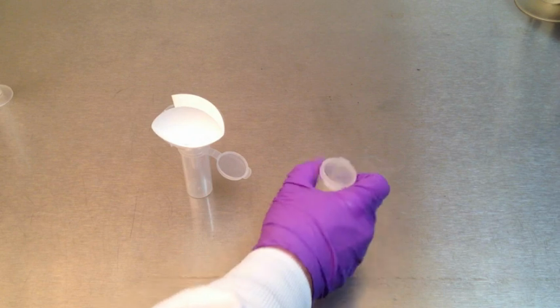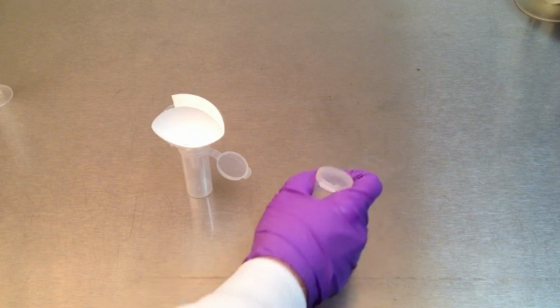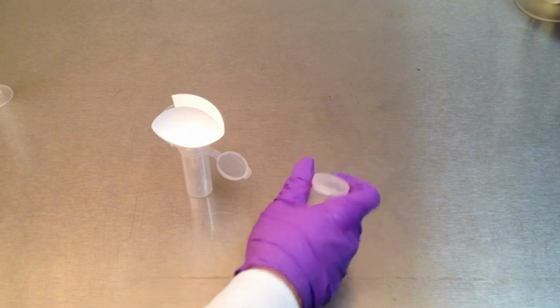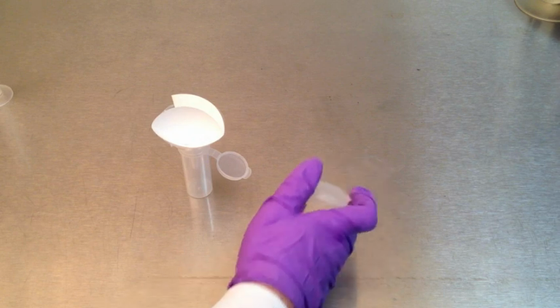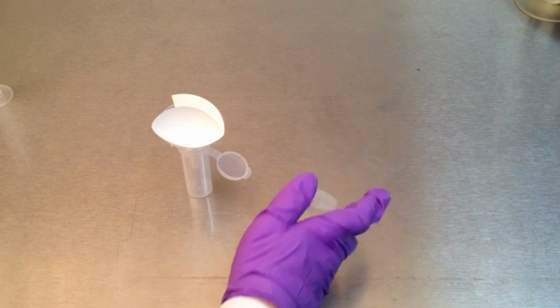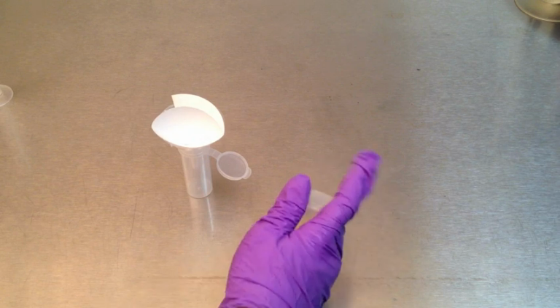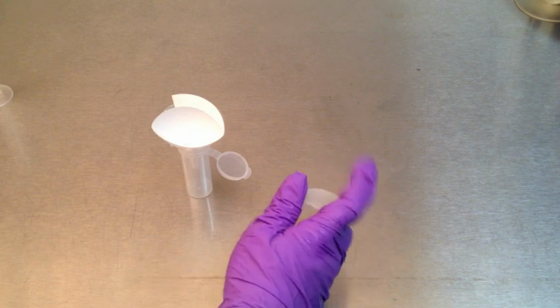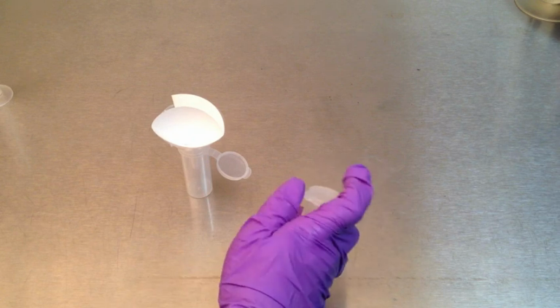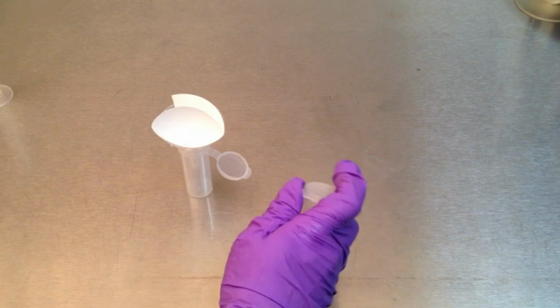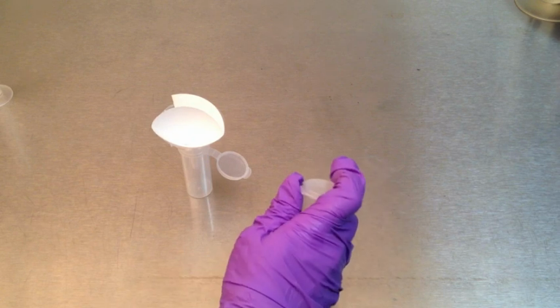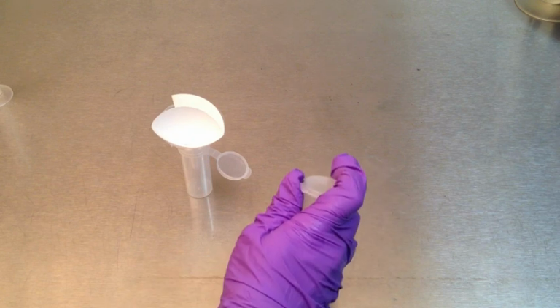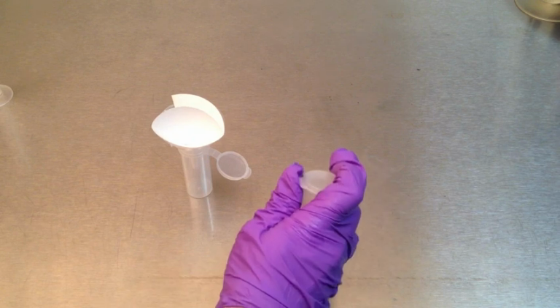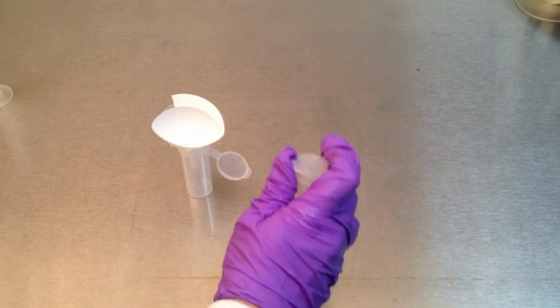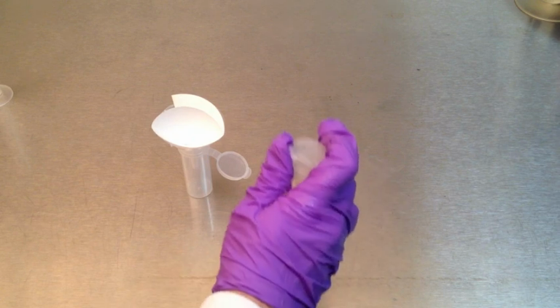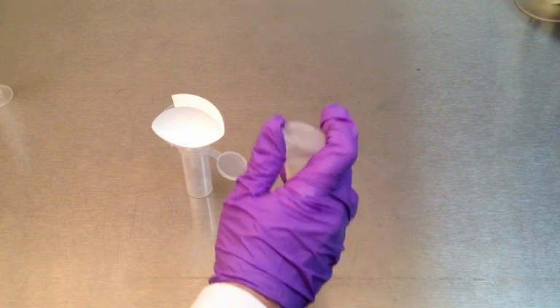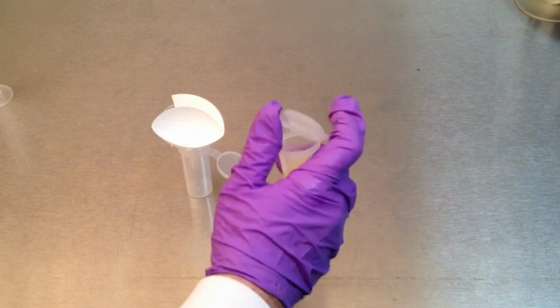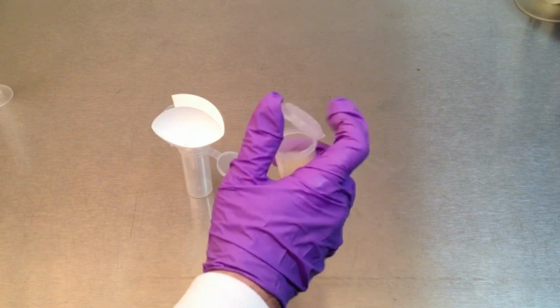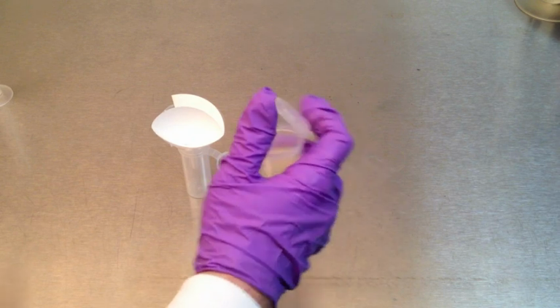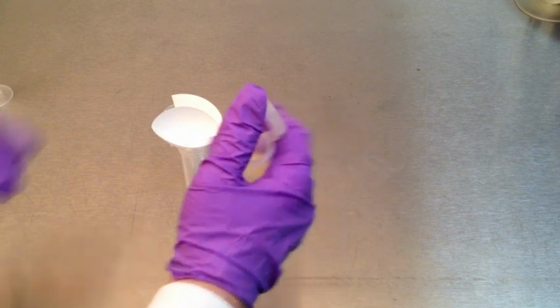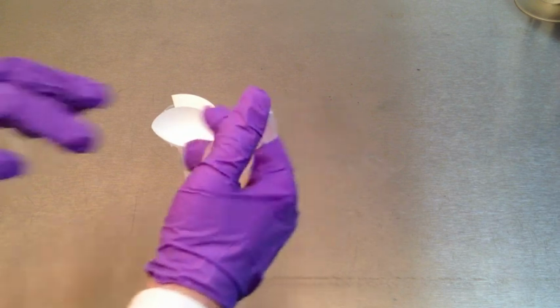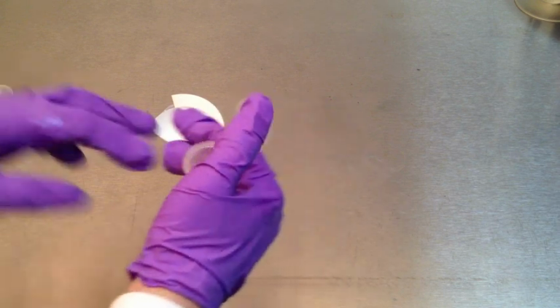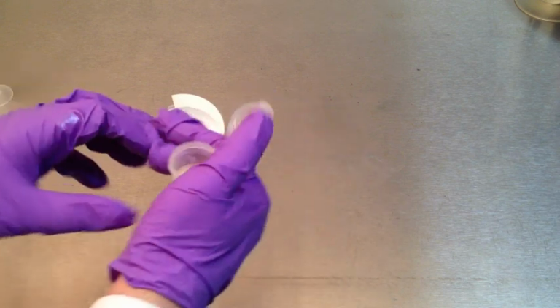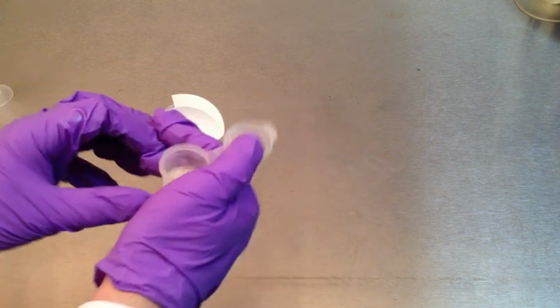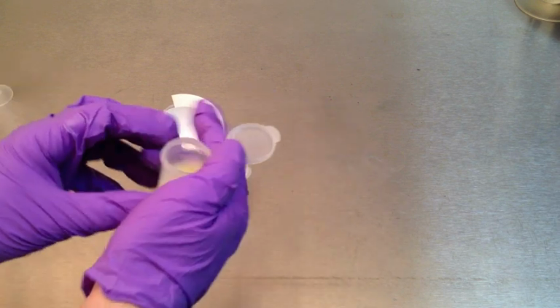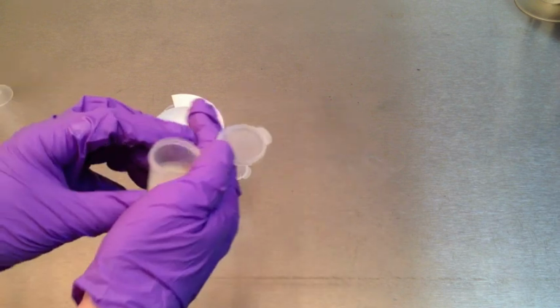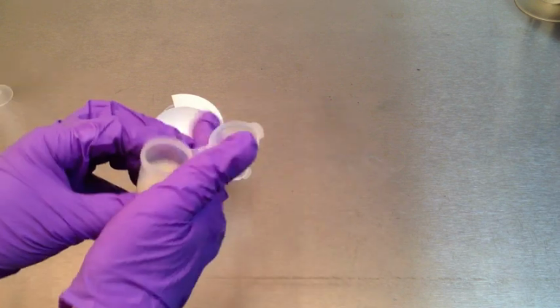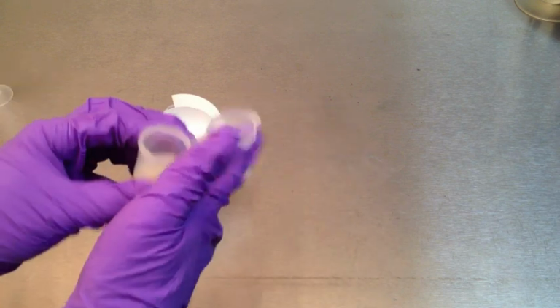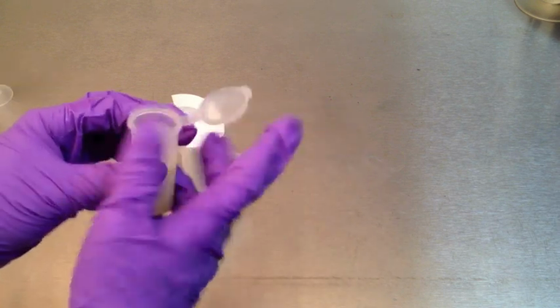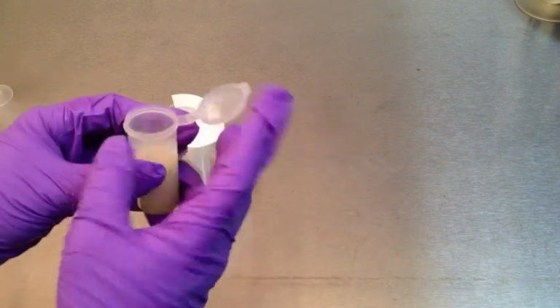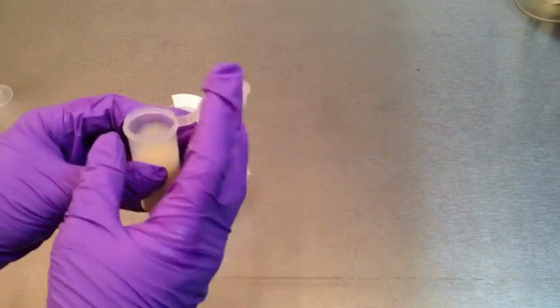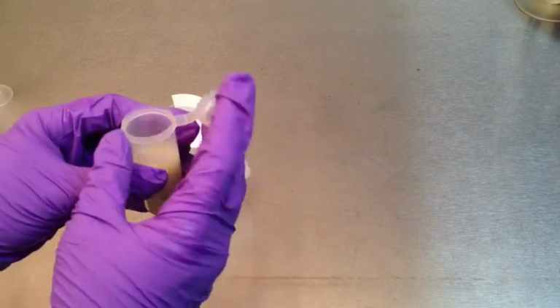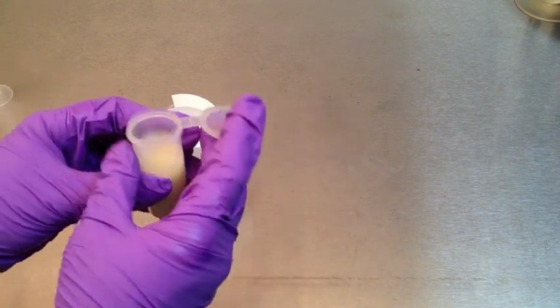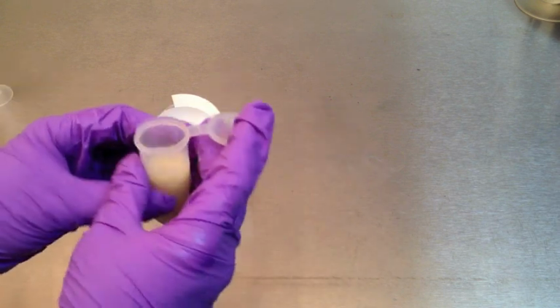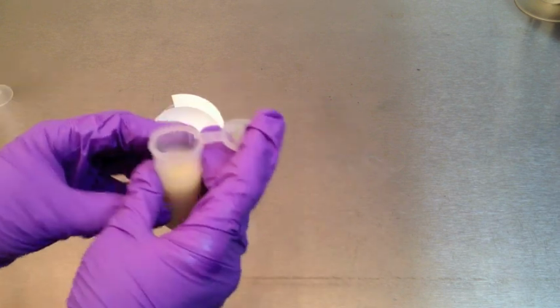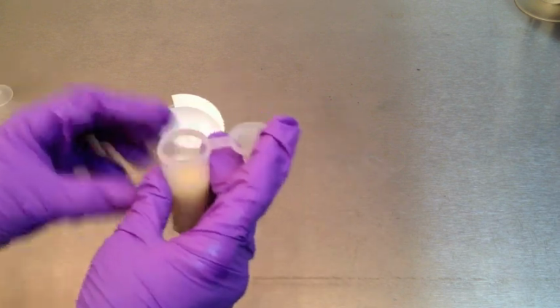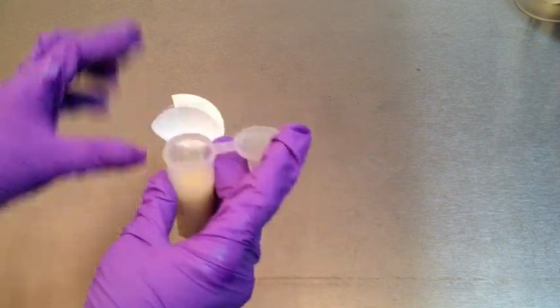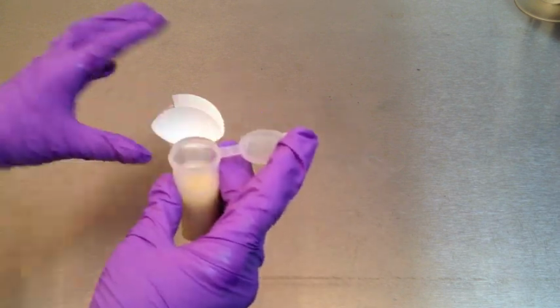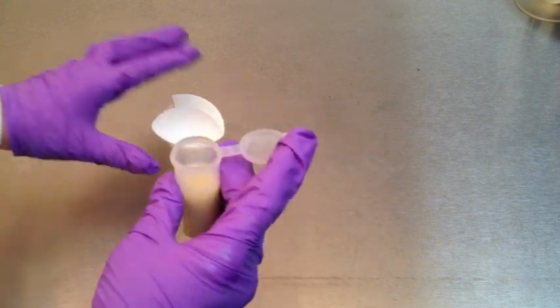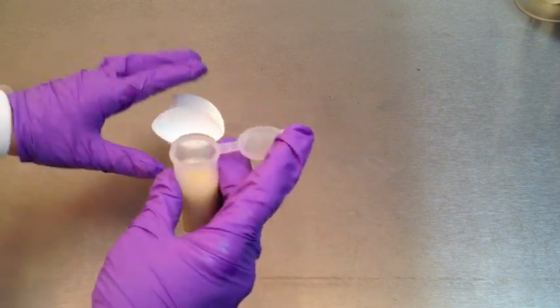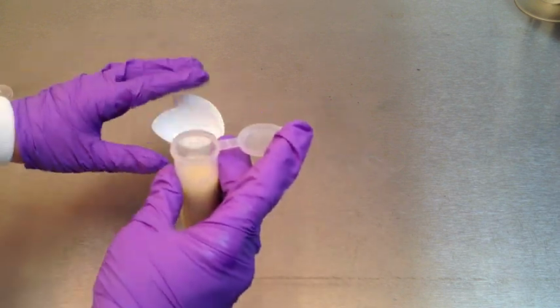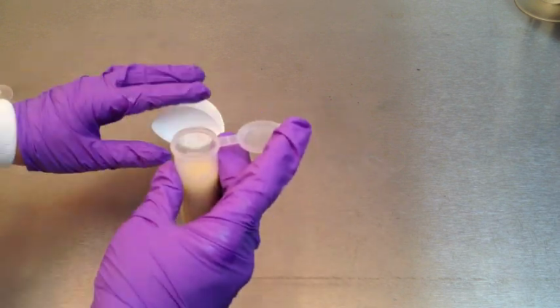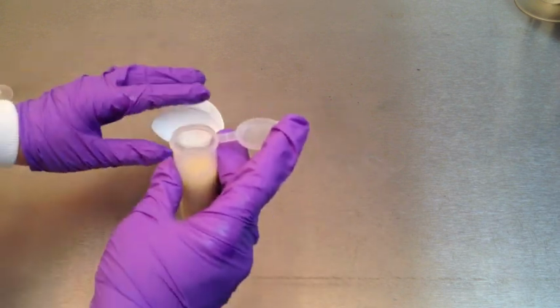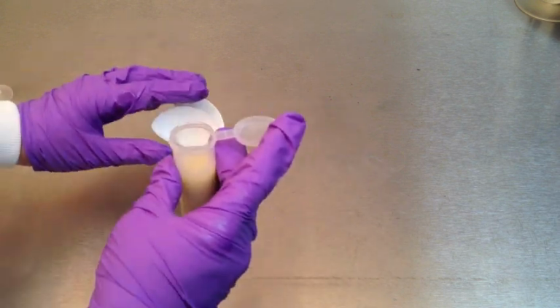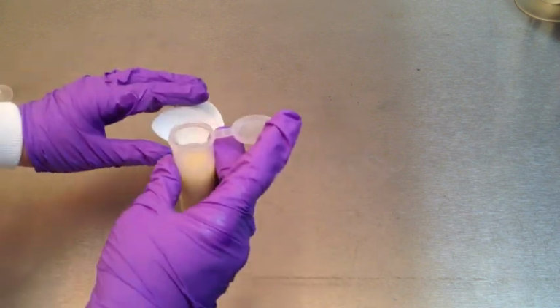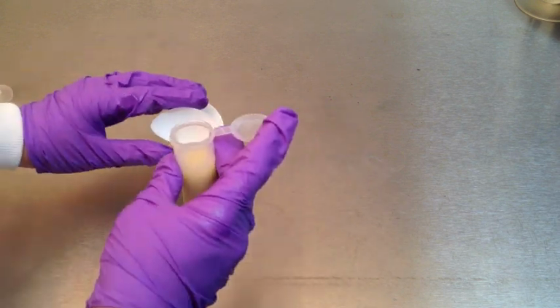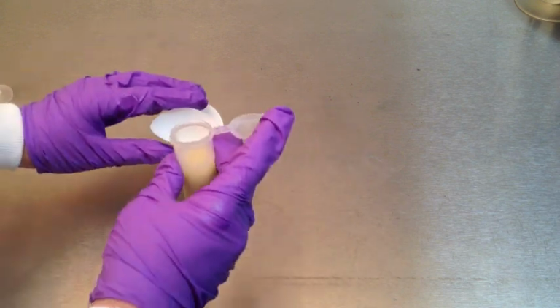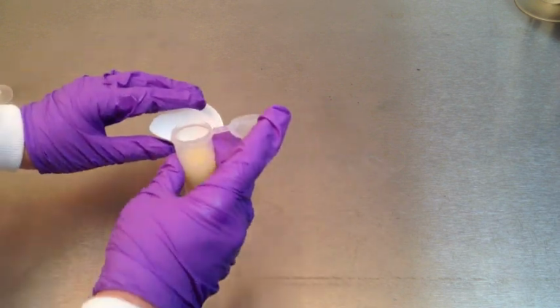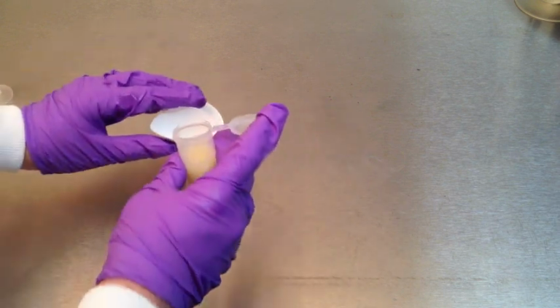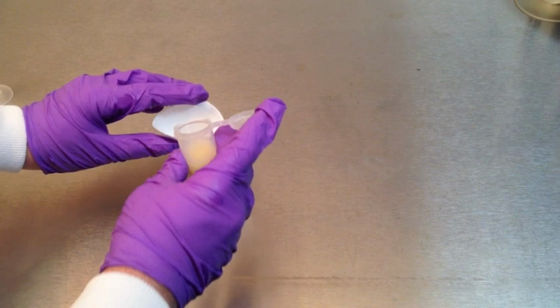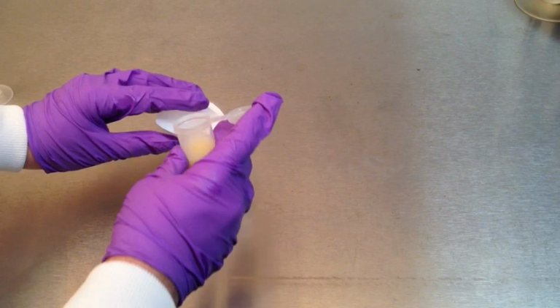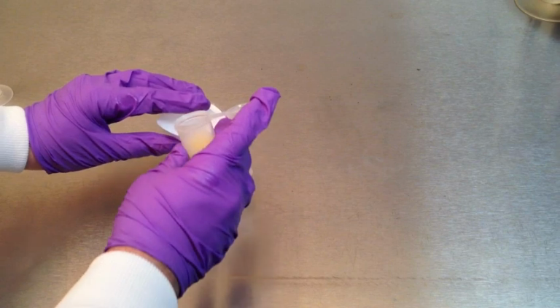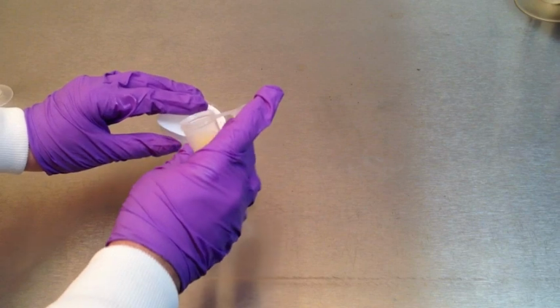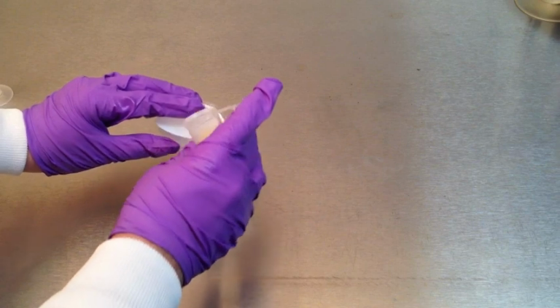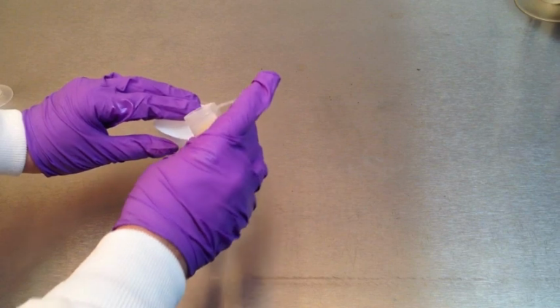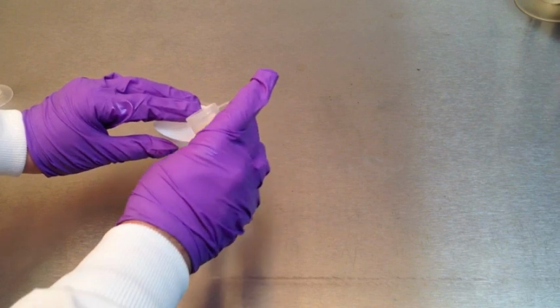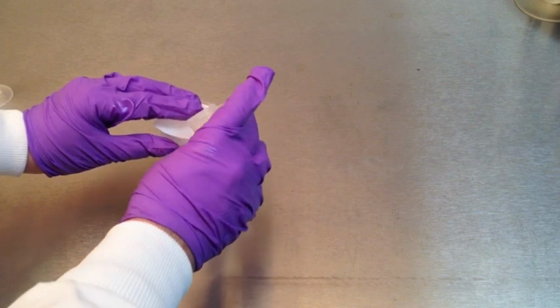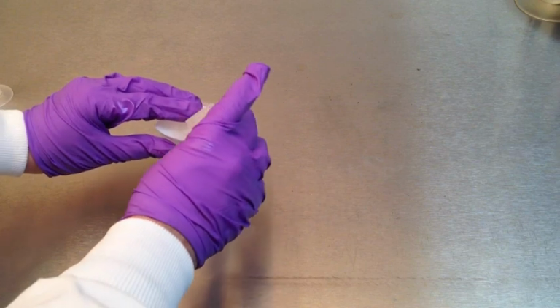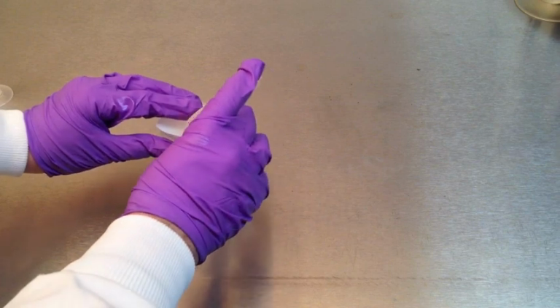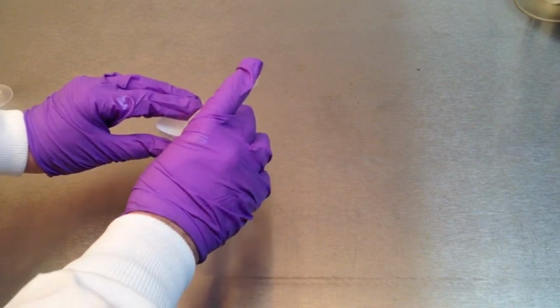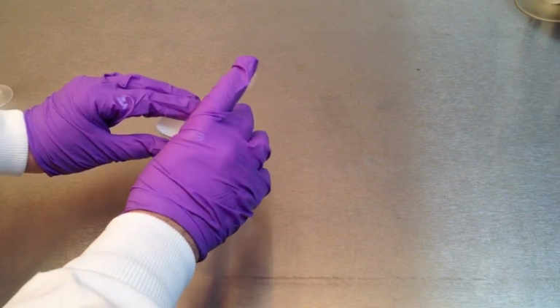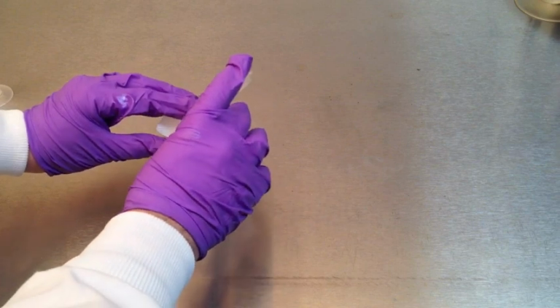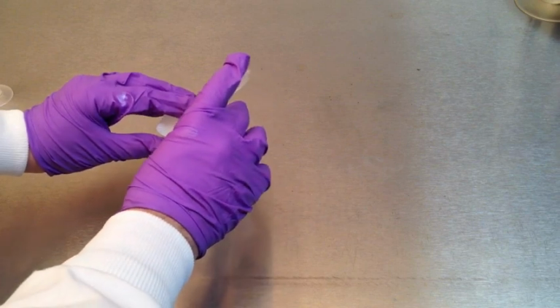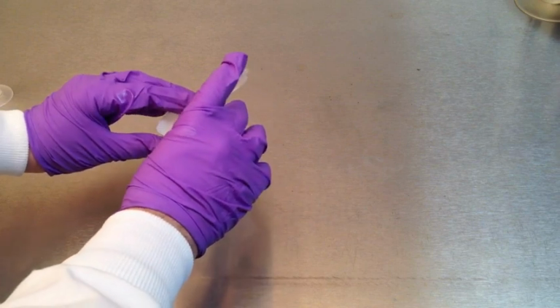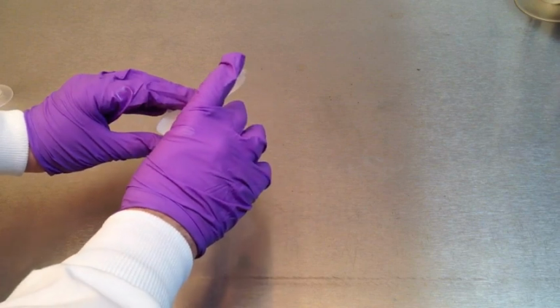Using the filter paper, a funnel, and a clean extraction tube, filter the extract into the clean extraction tube.